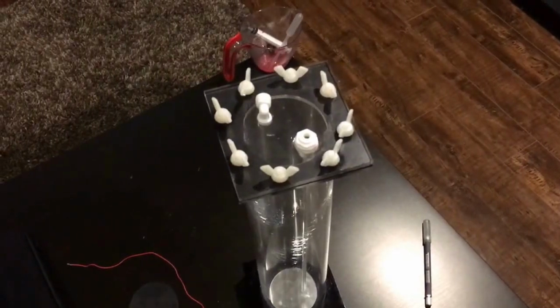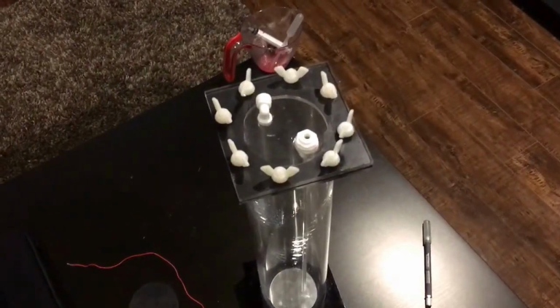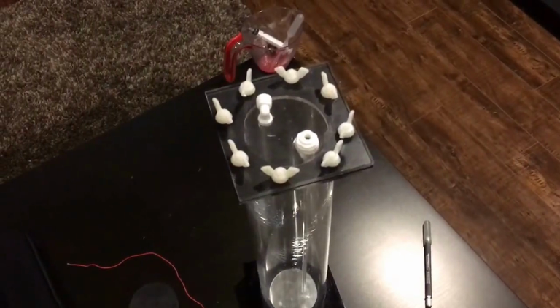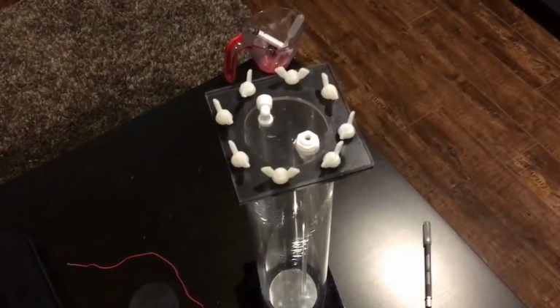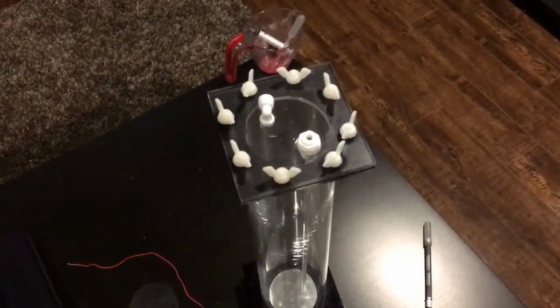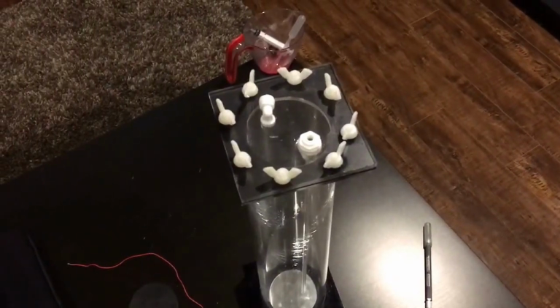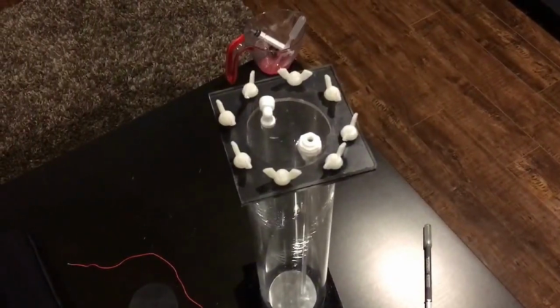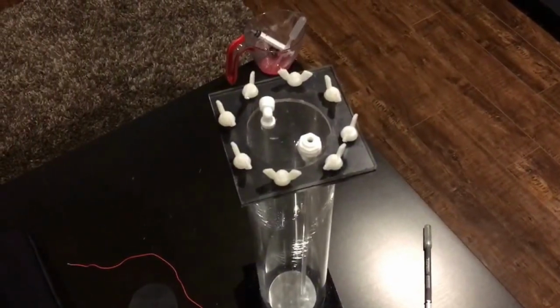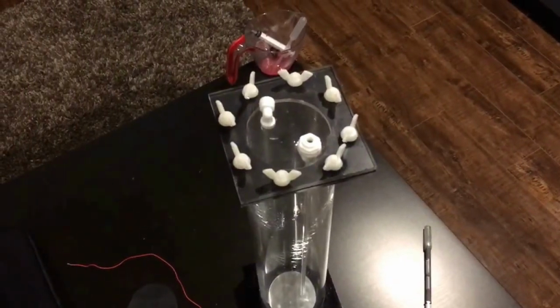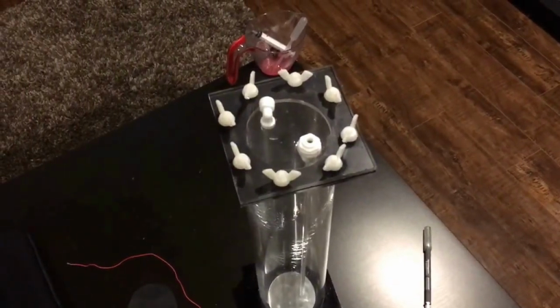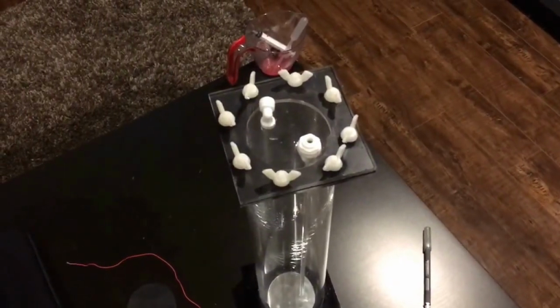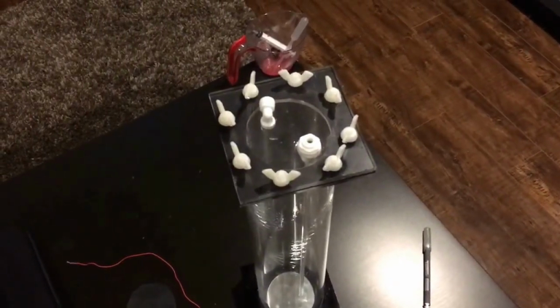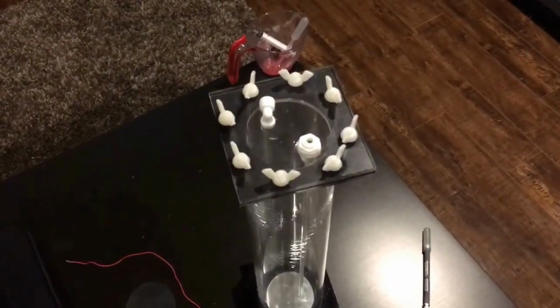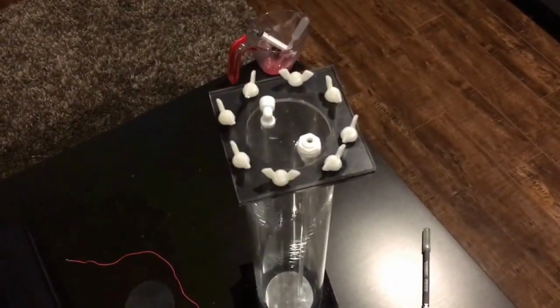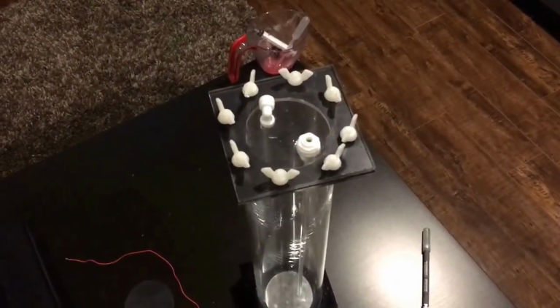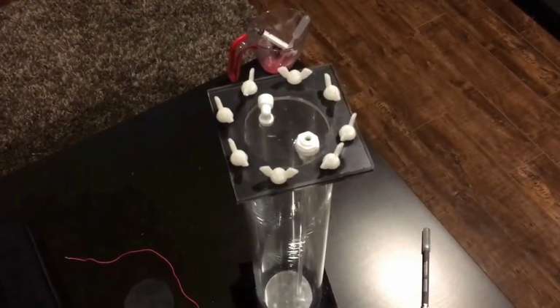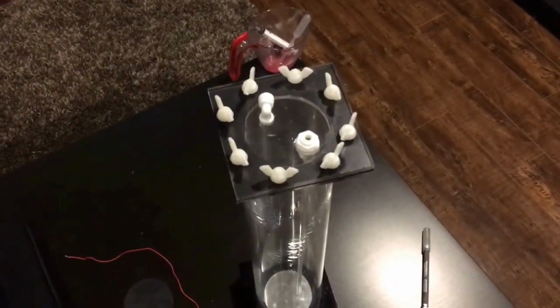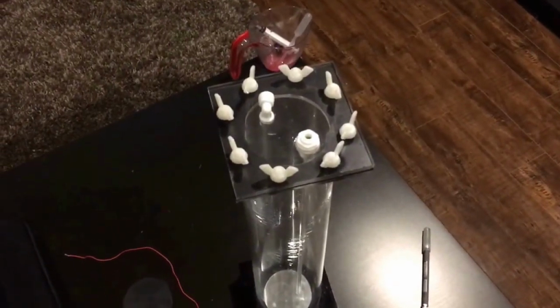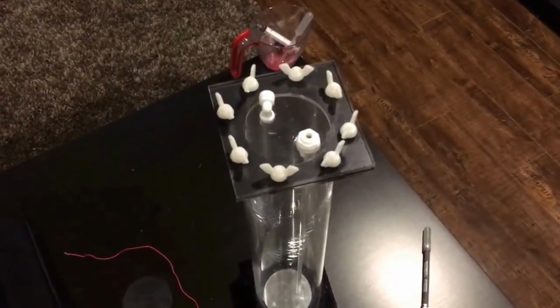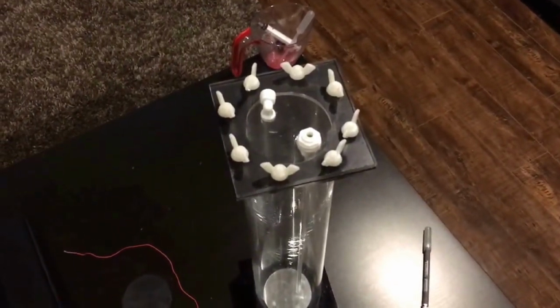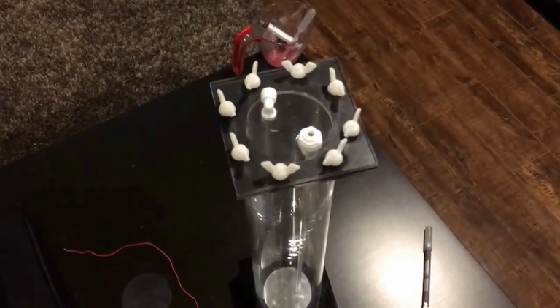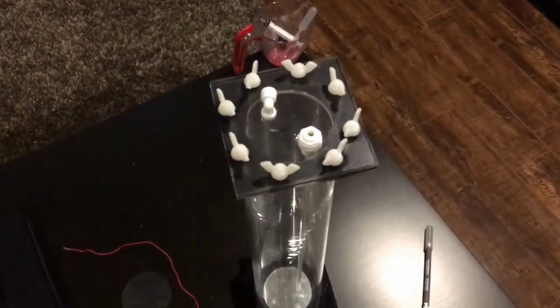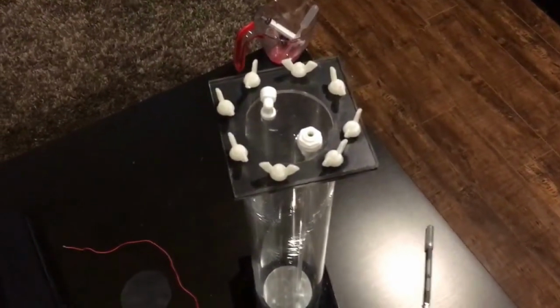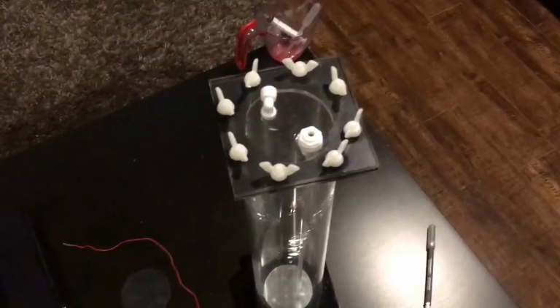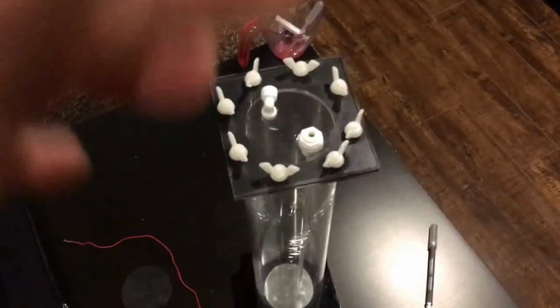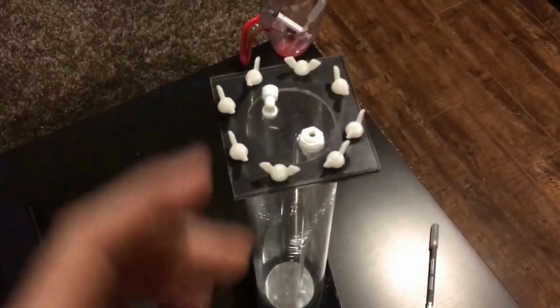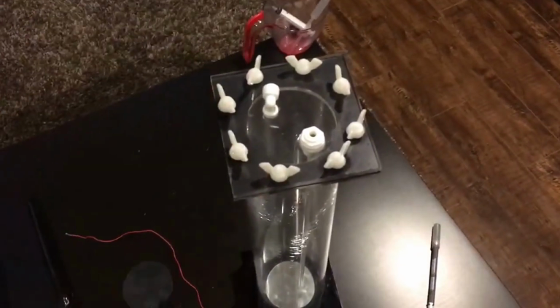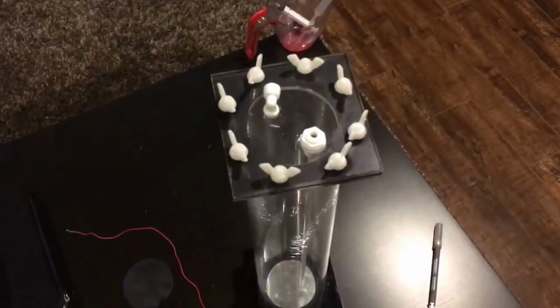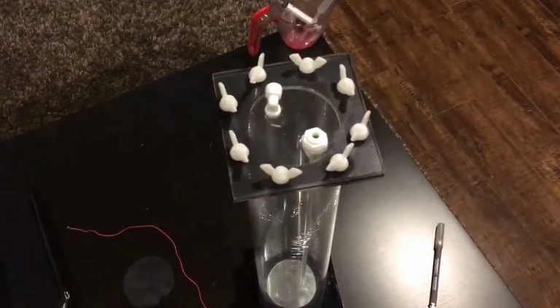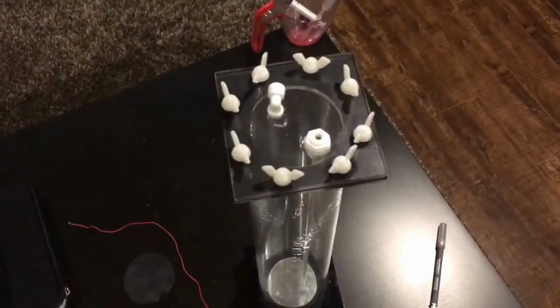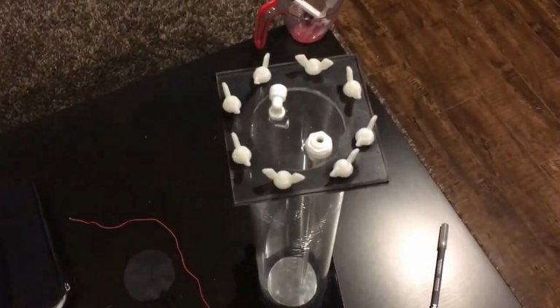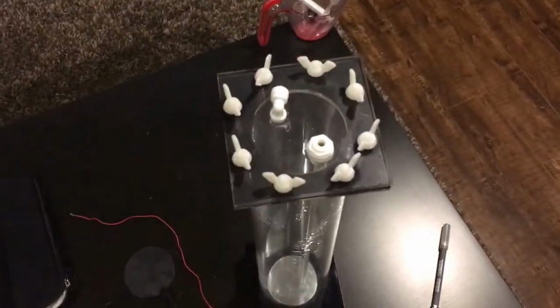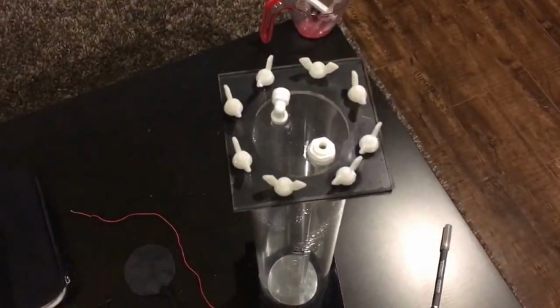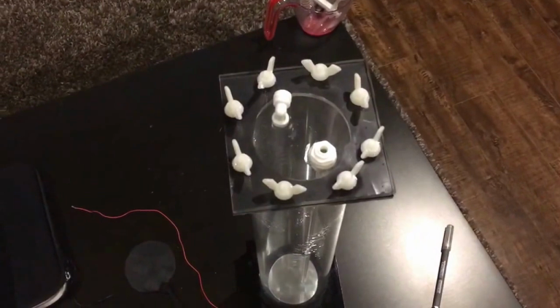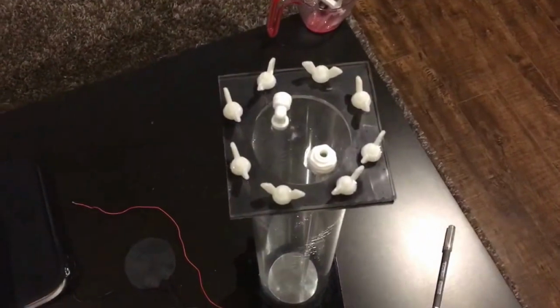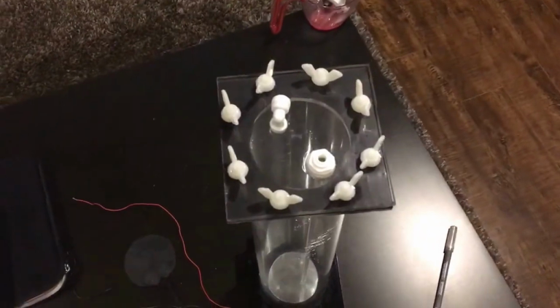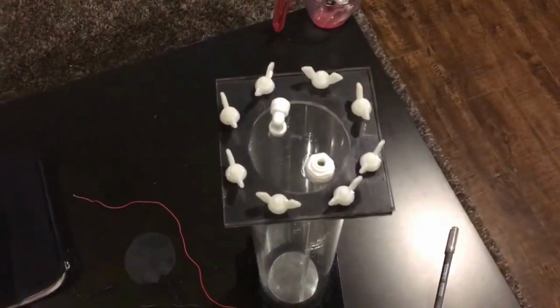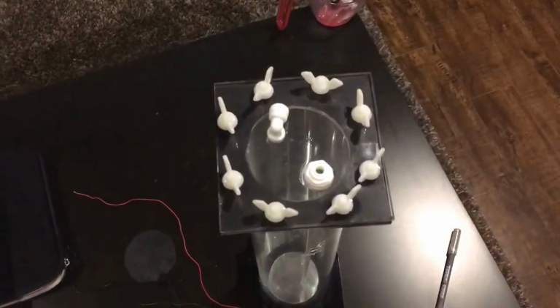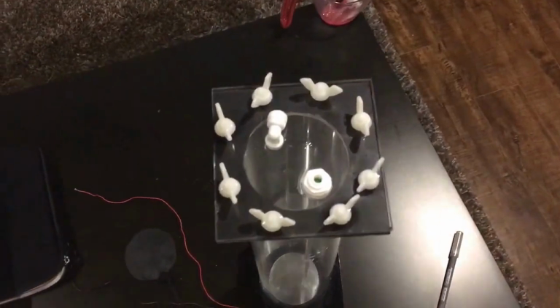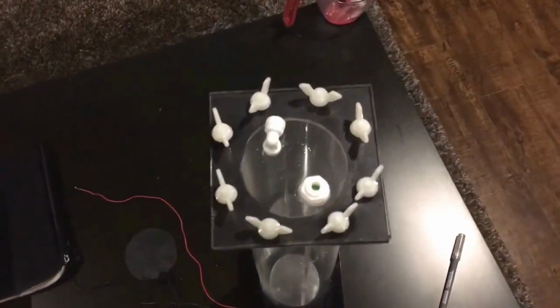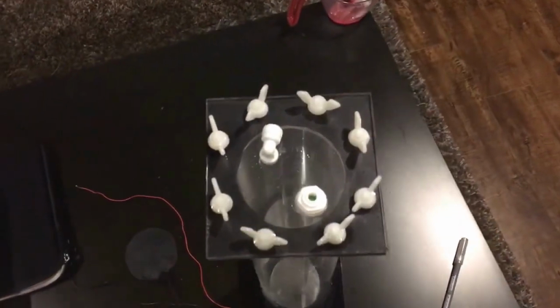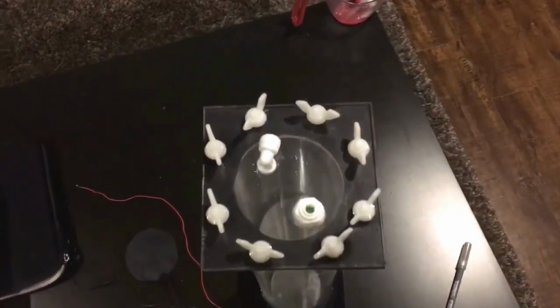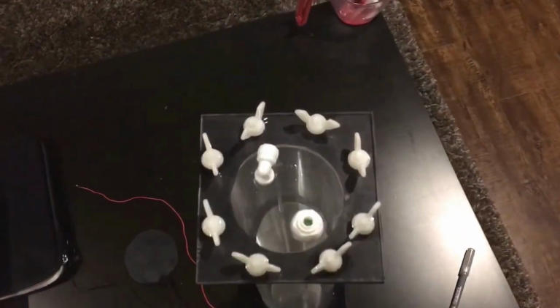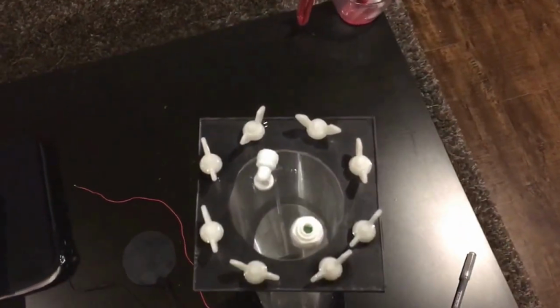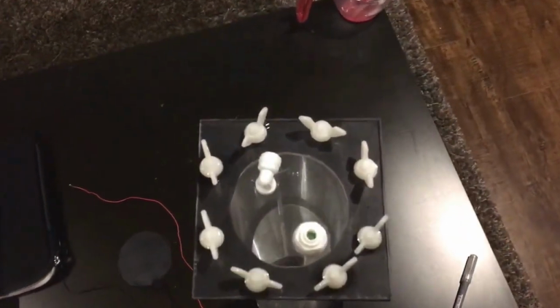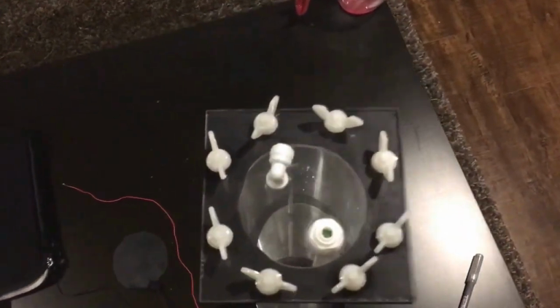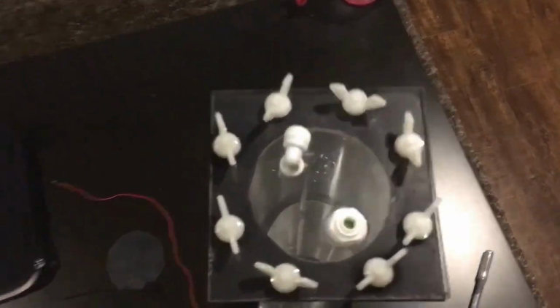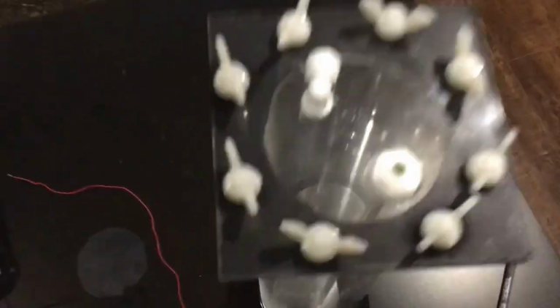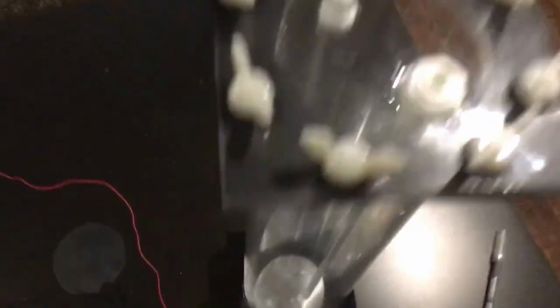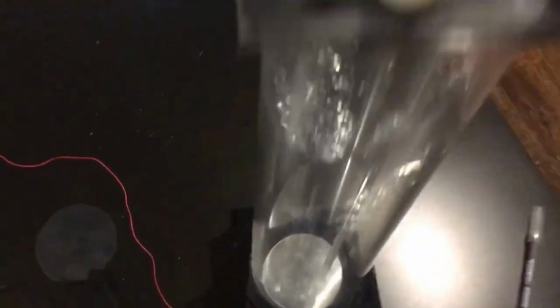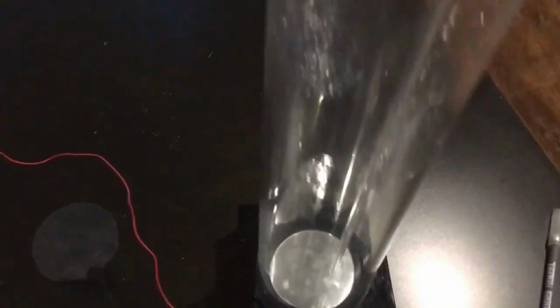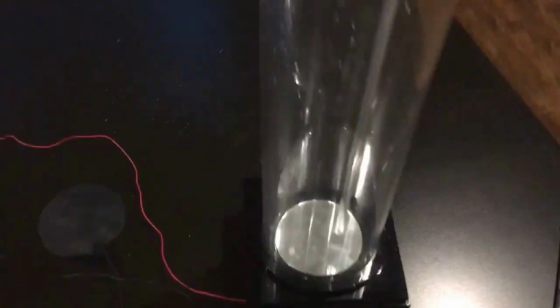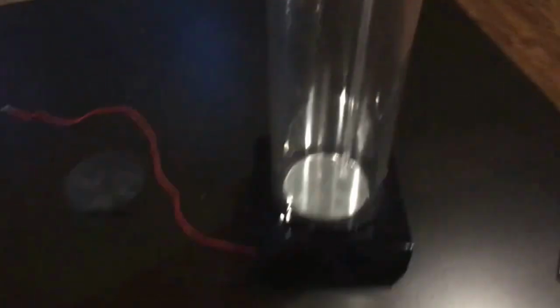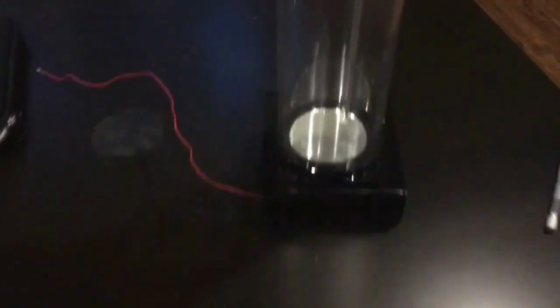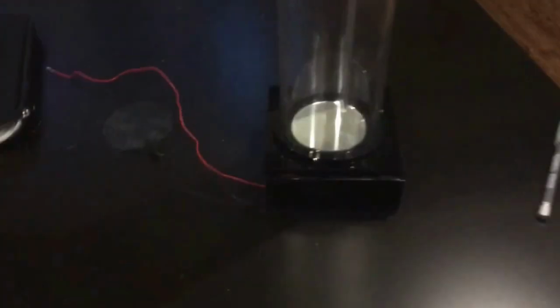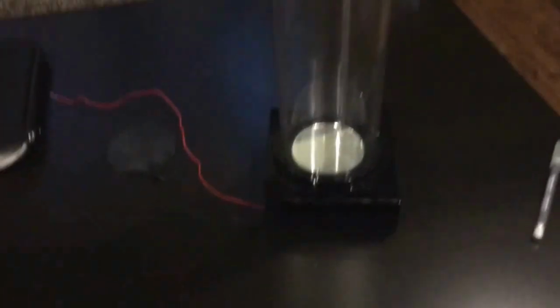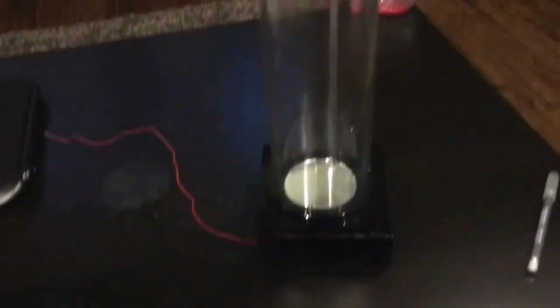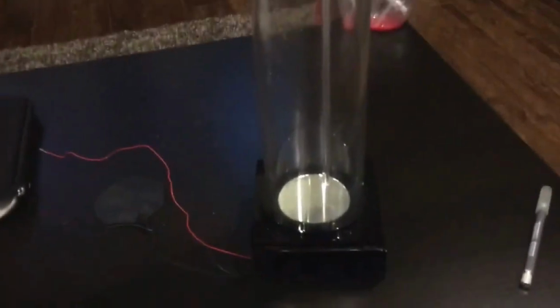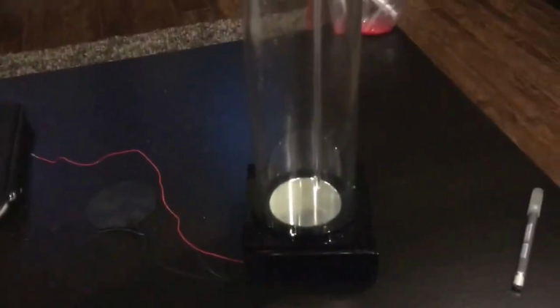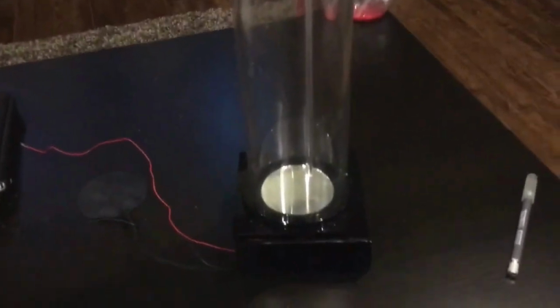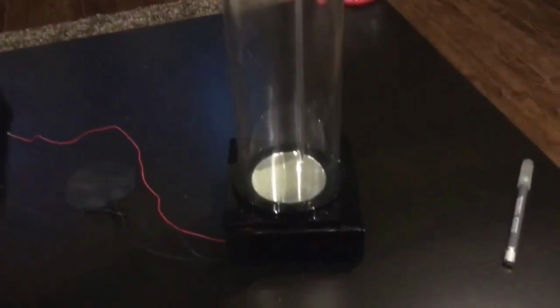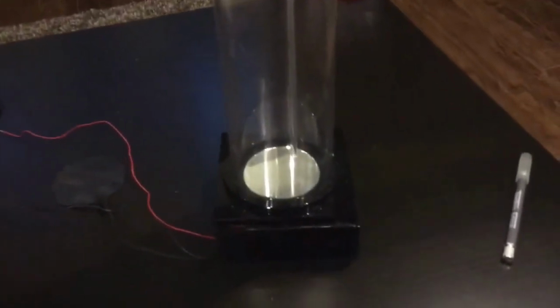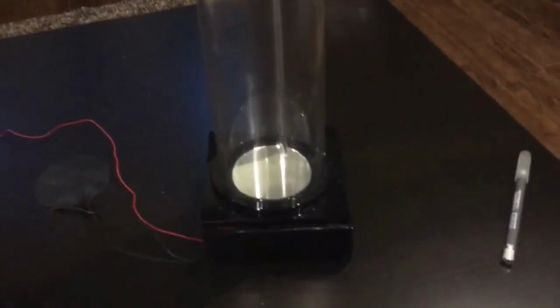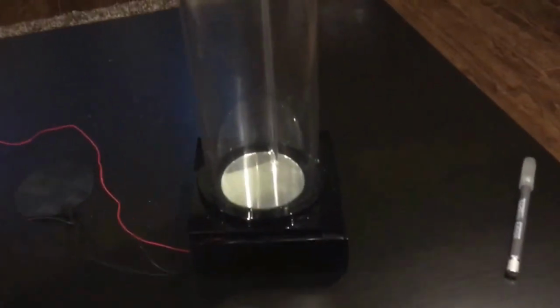Hey guys, Devin with Fishtank Projects and a quick update. I just started making a DIY calc stirrer — it's going to be a magnetic stirrer.